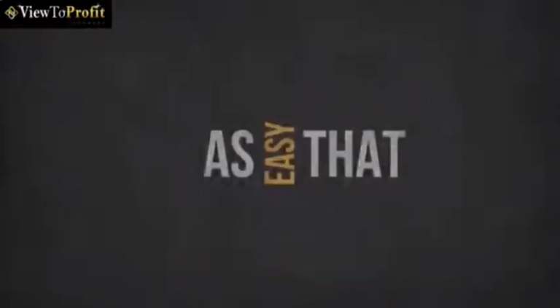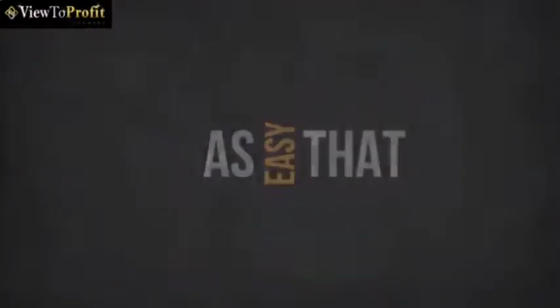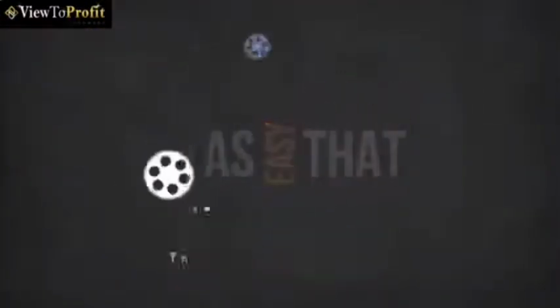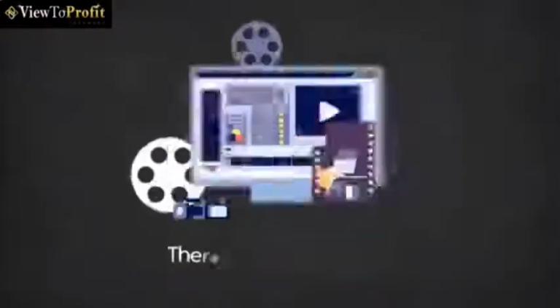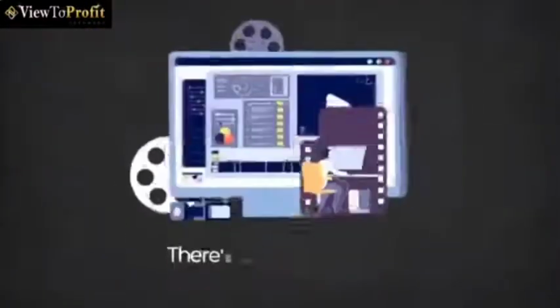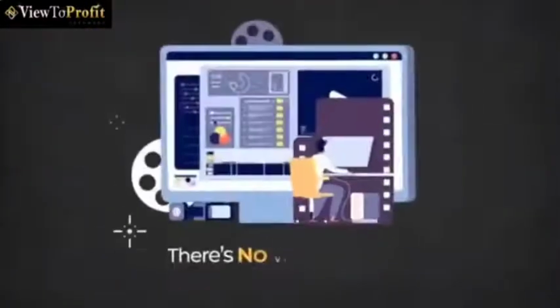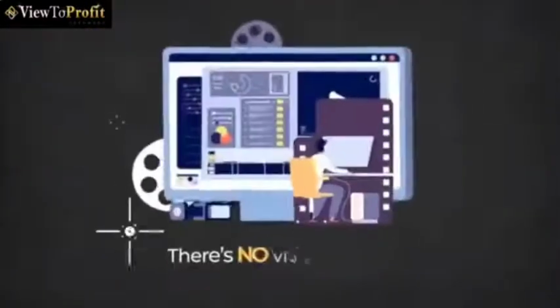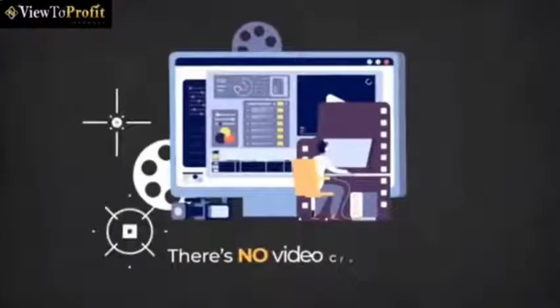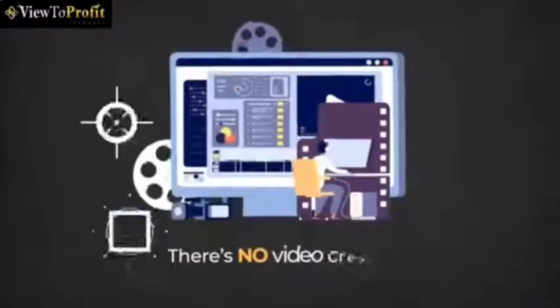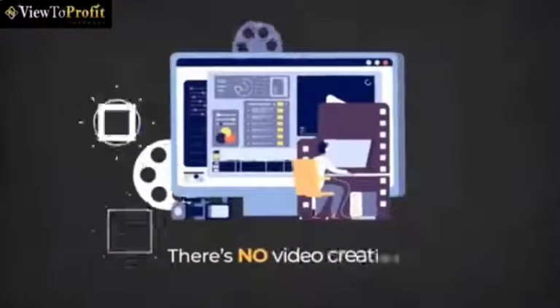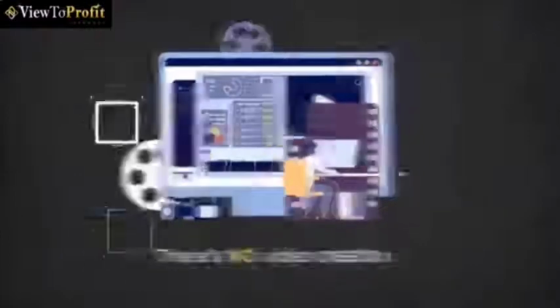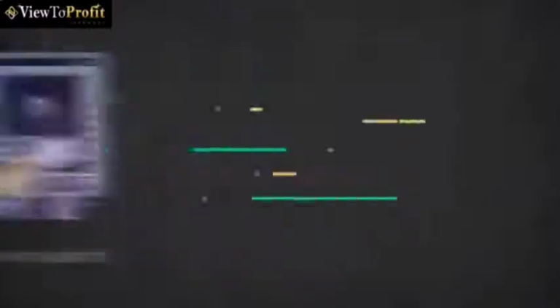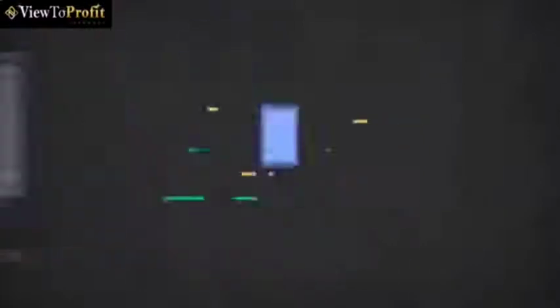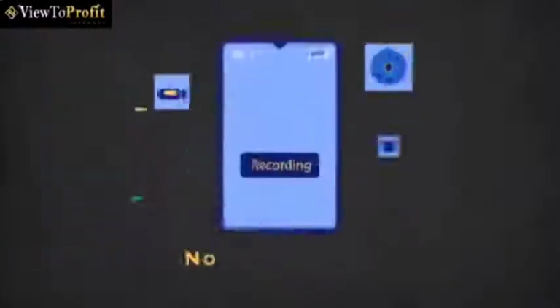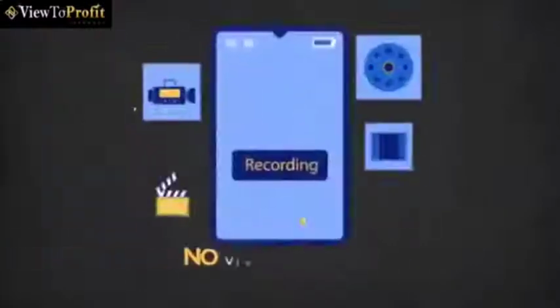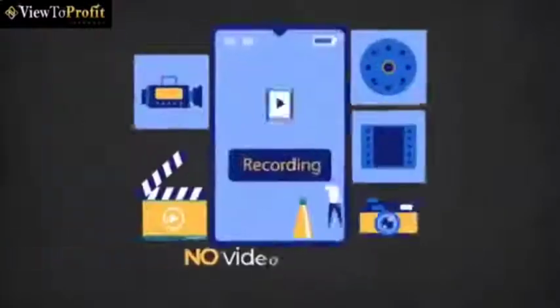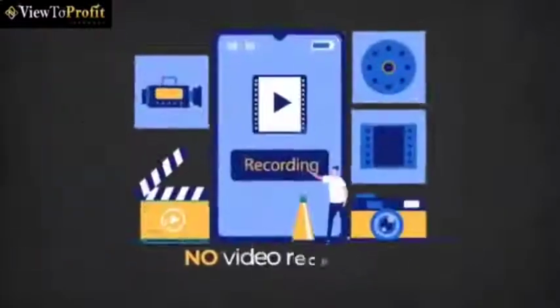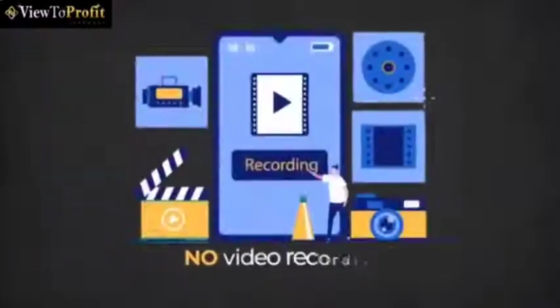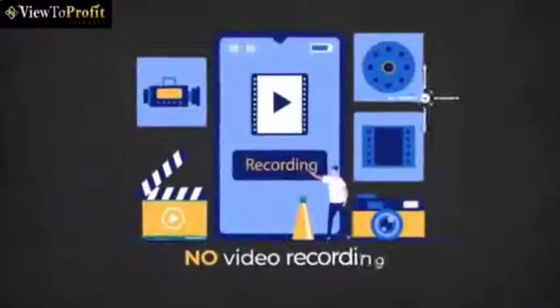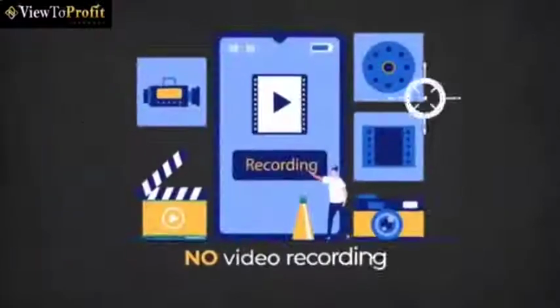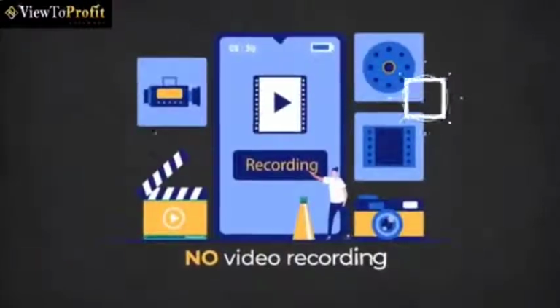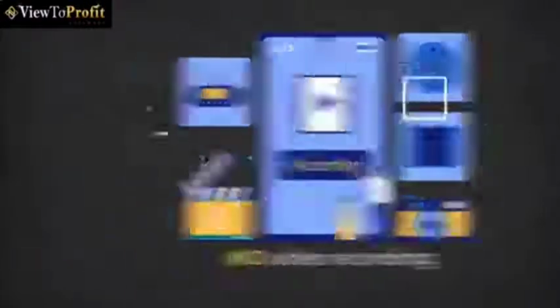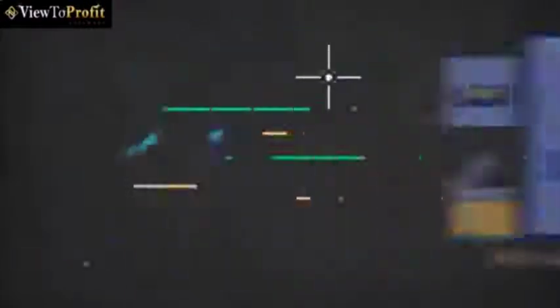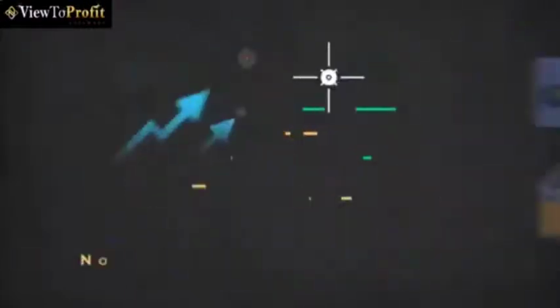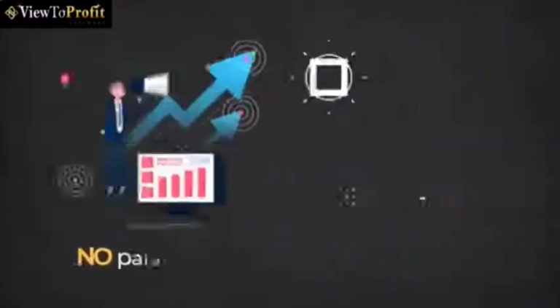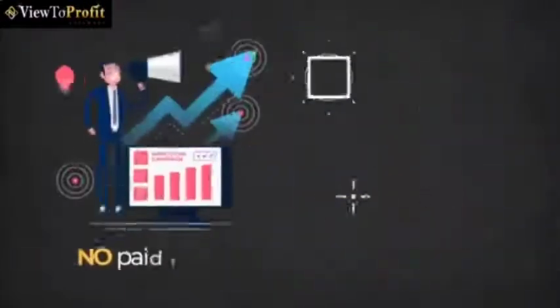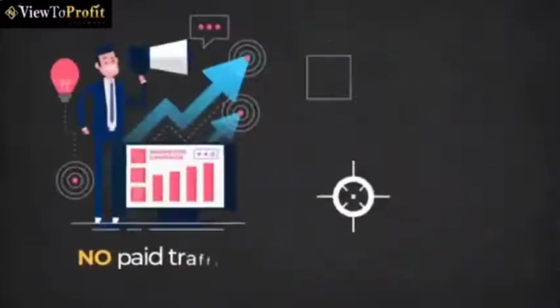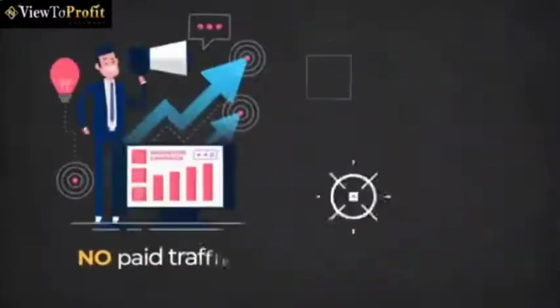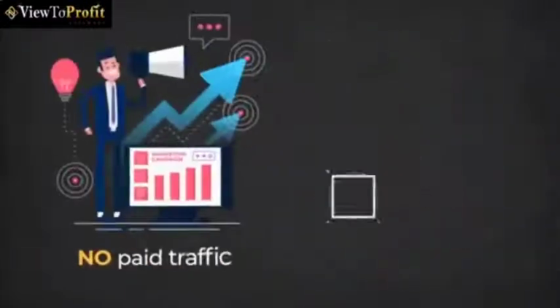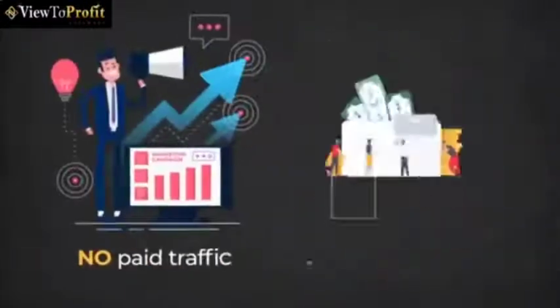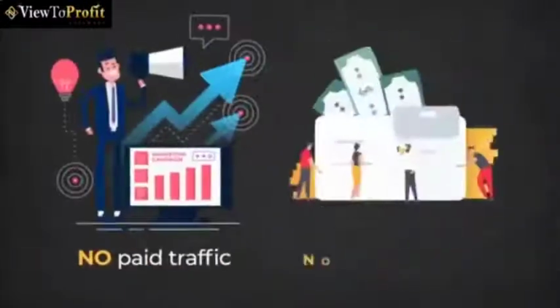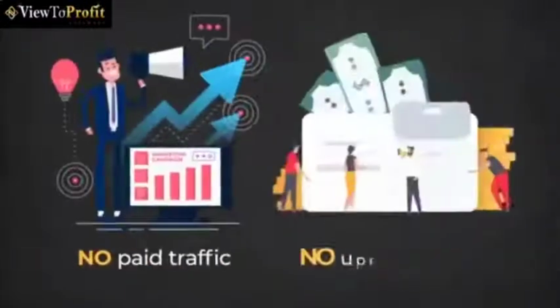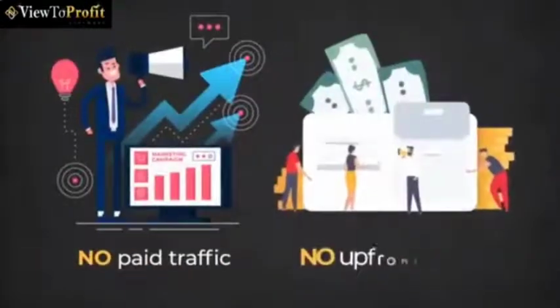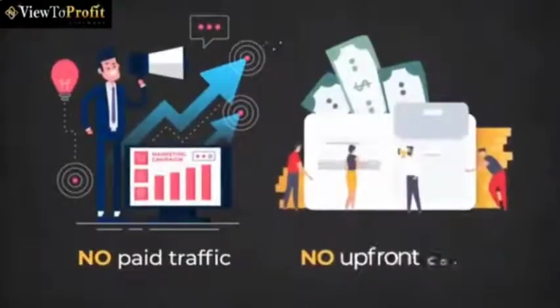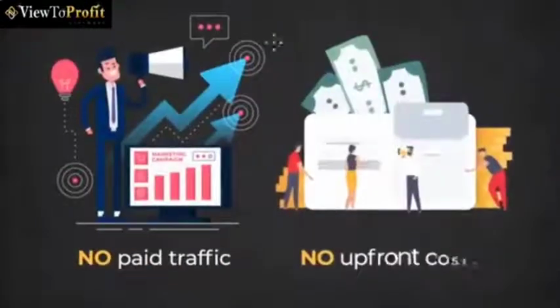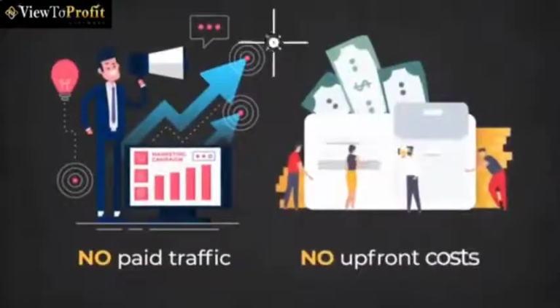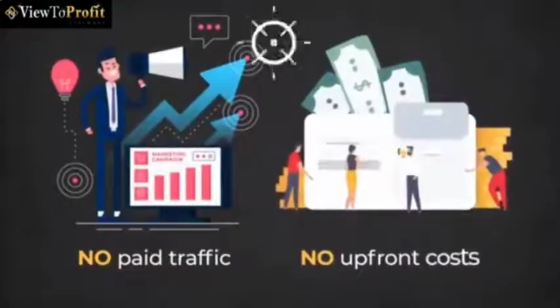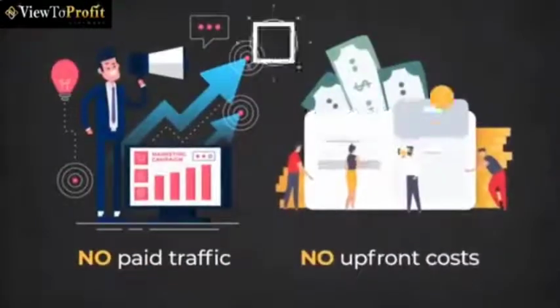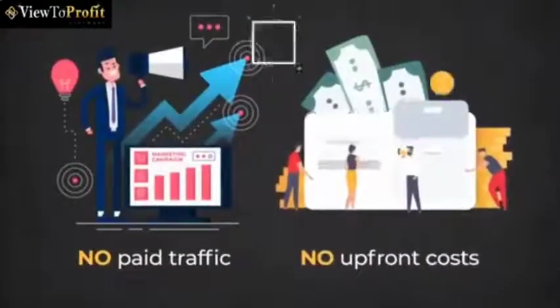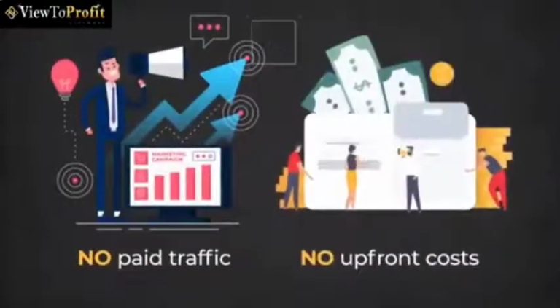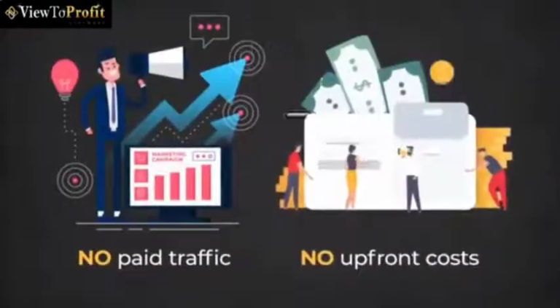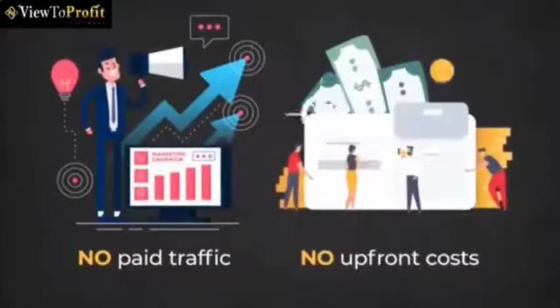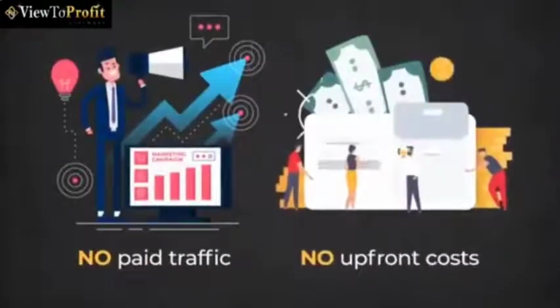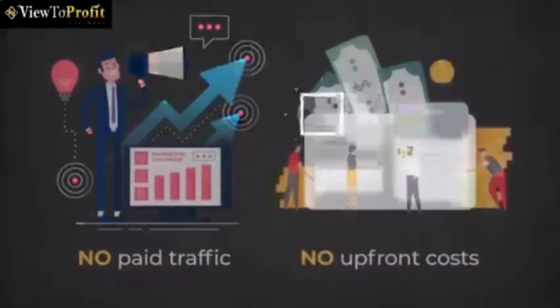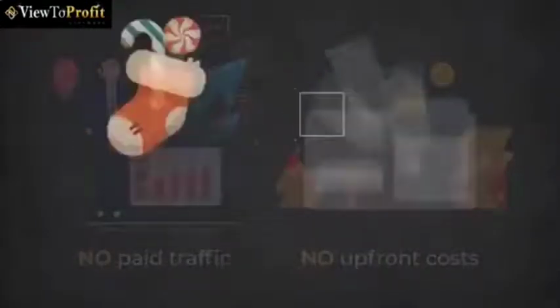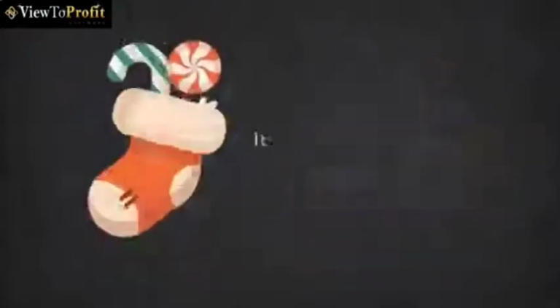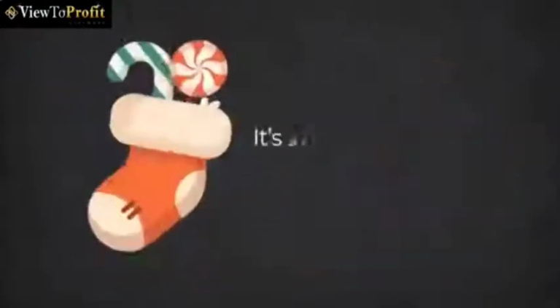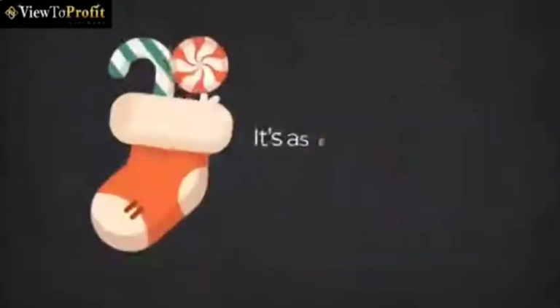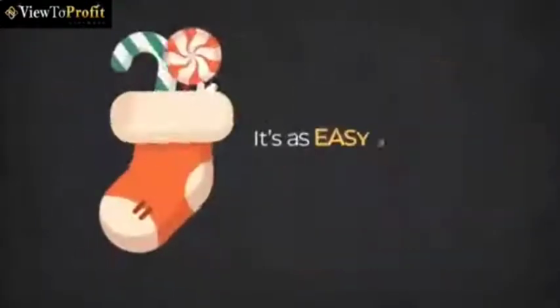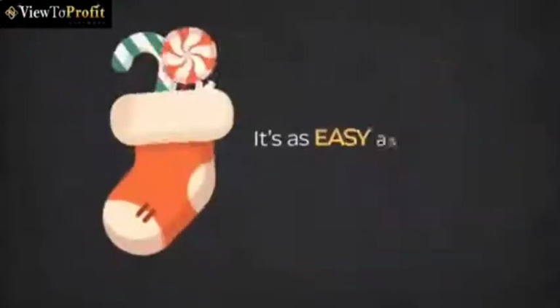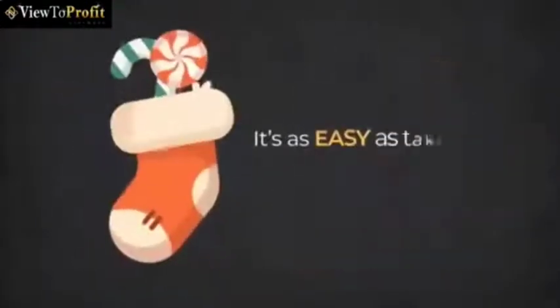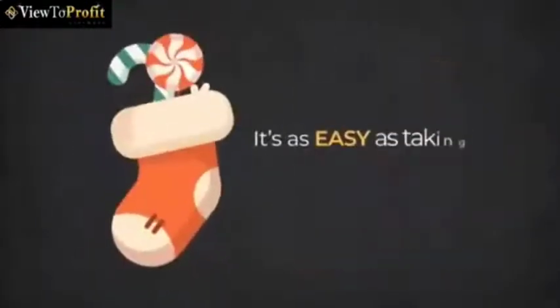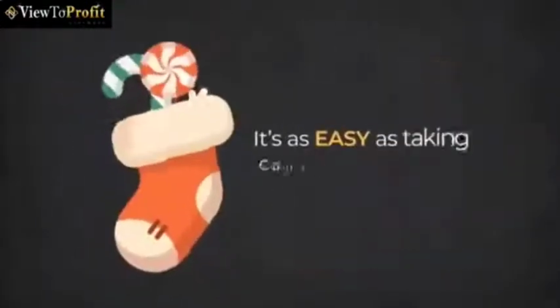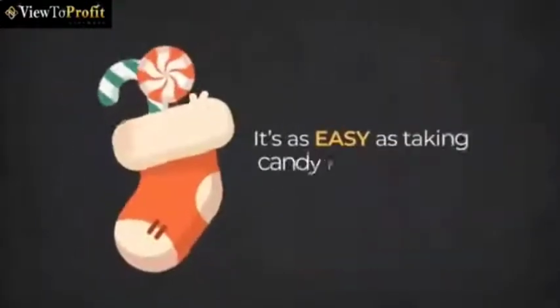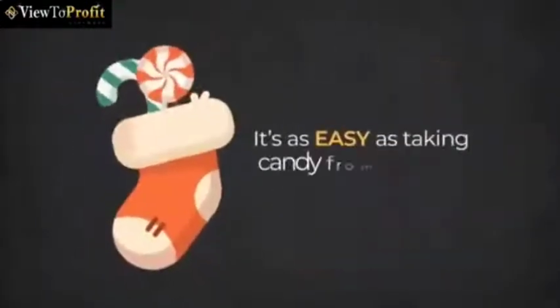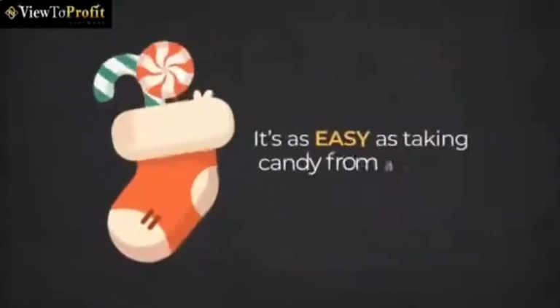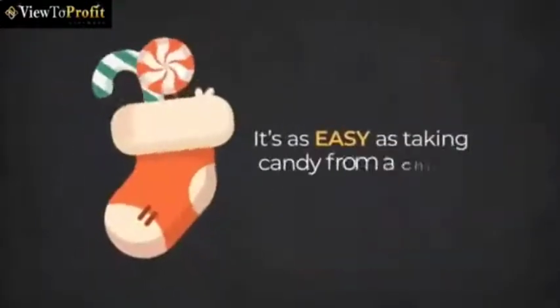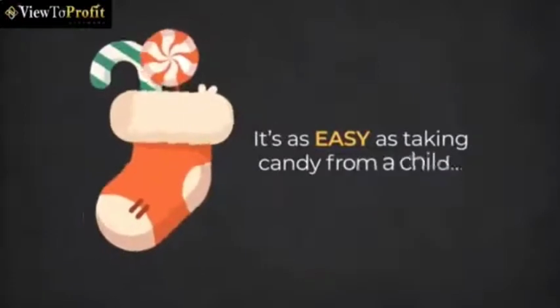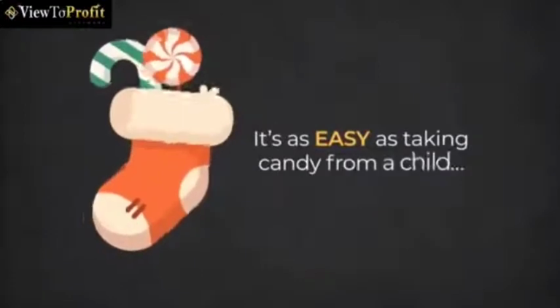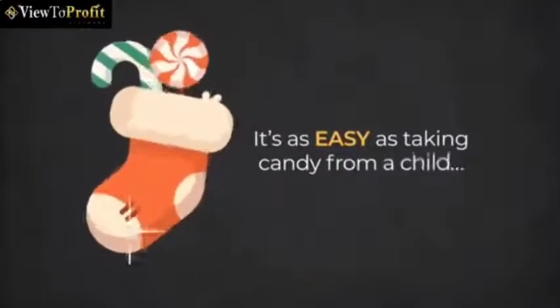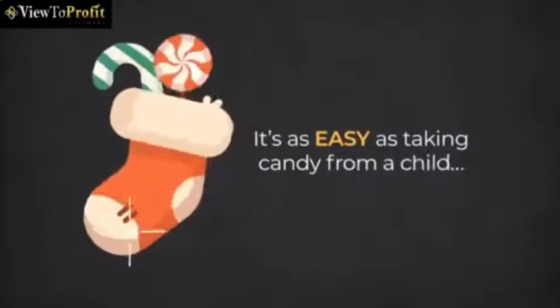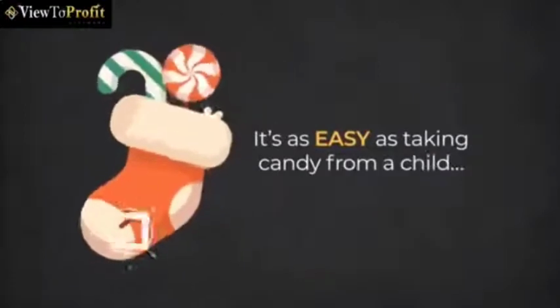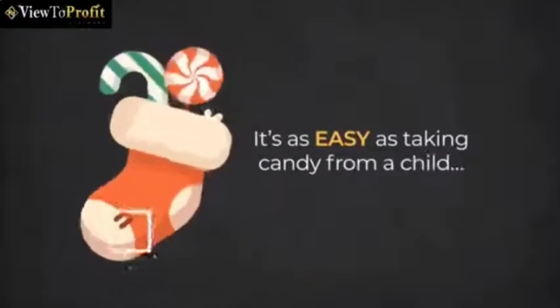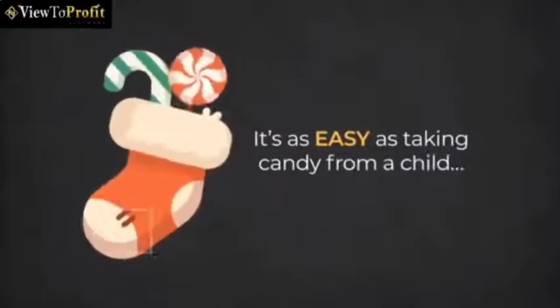There's no video creation, no video recording, no paid traffic, and no upfront costs. It's as easy as taking candy from a child.